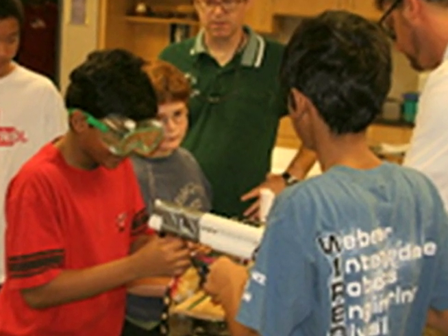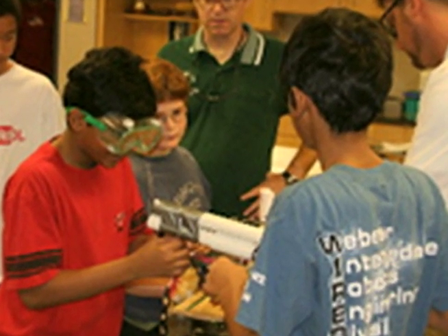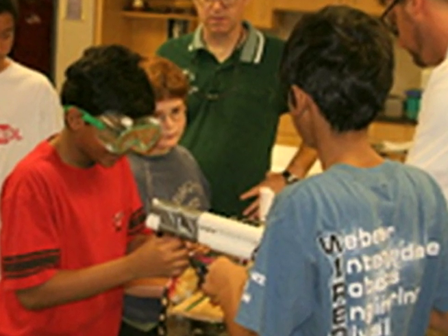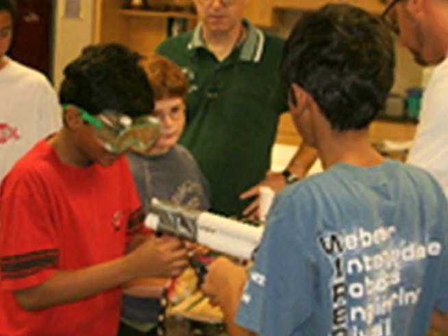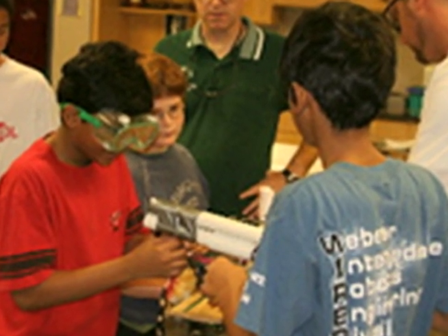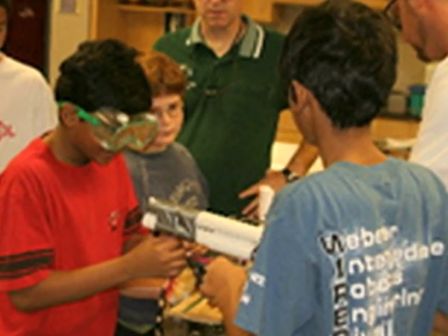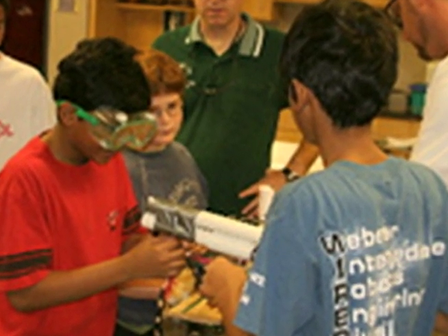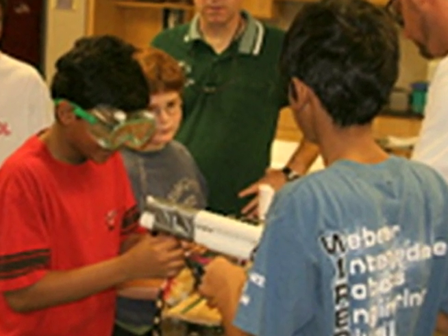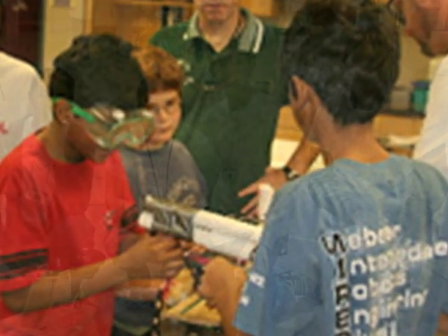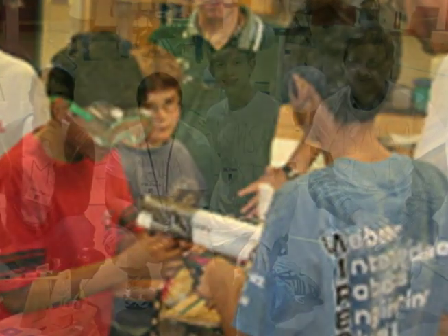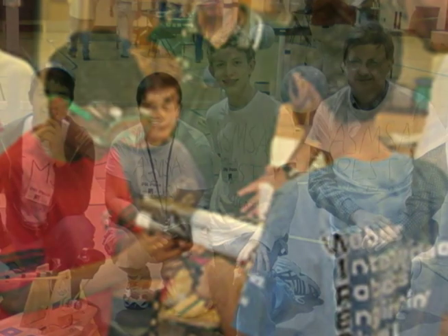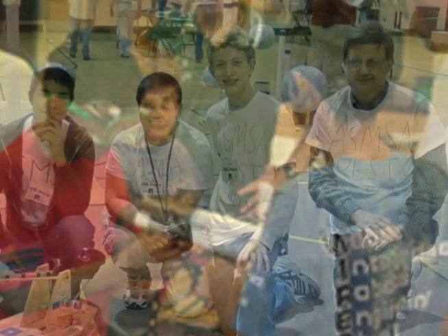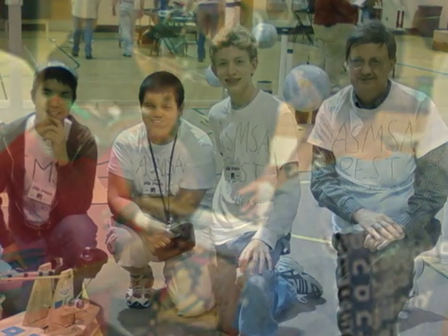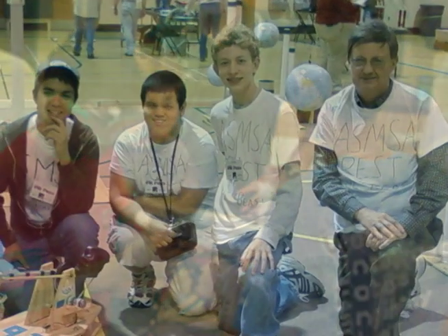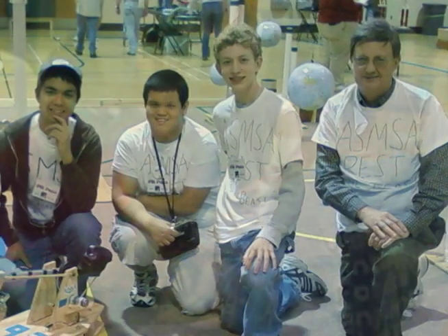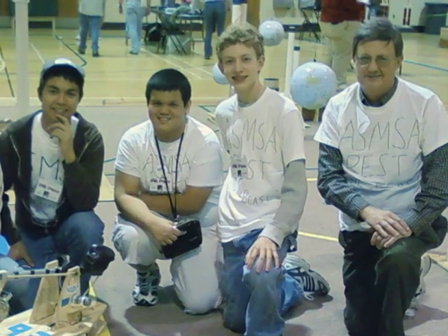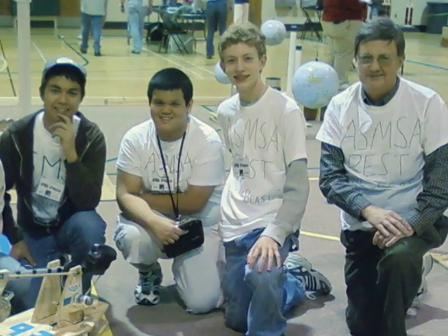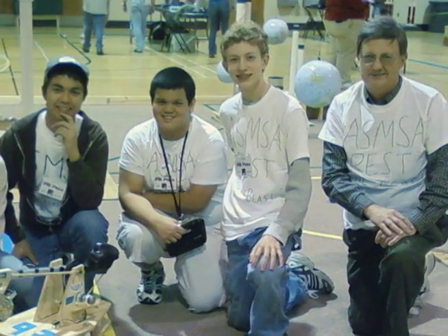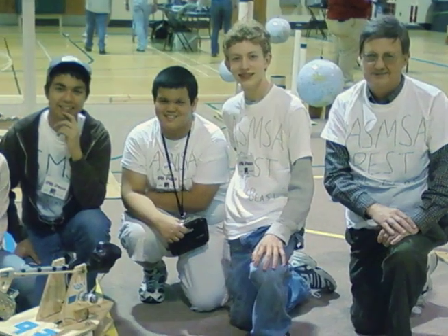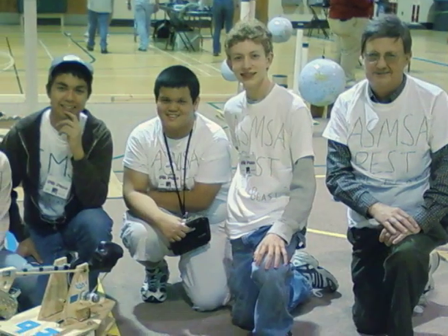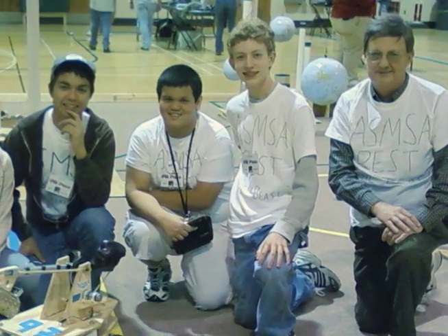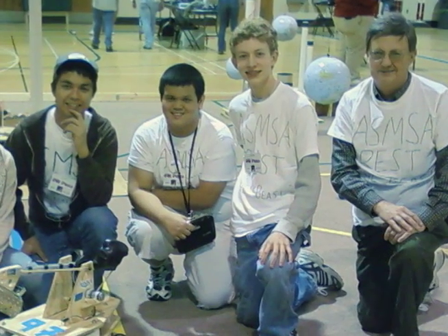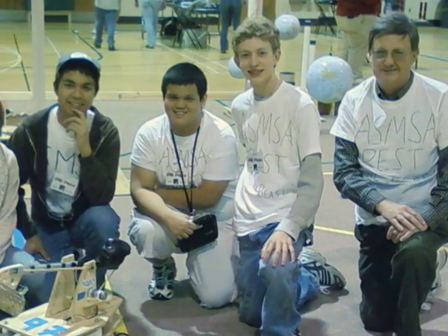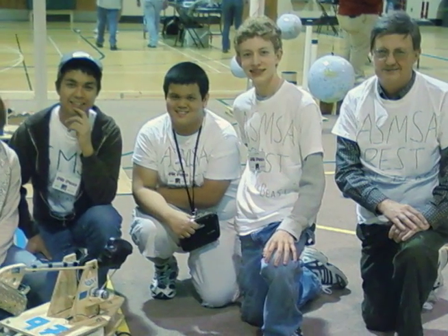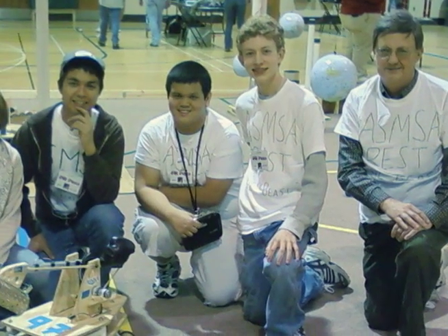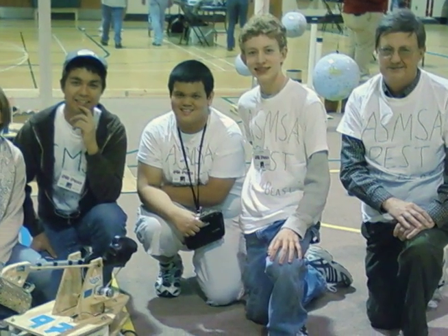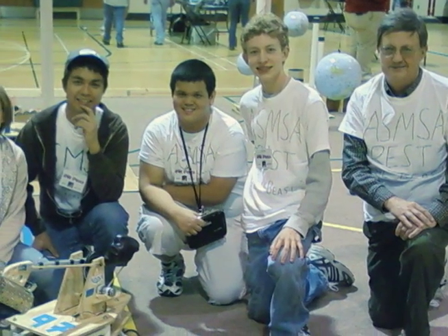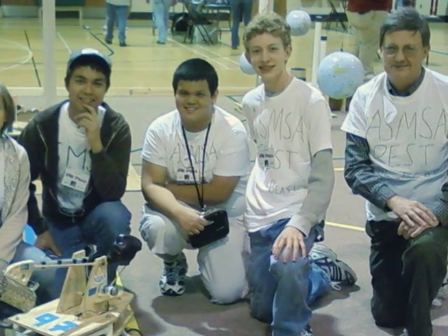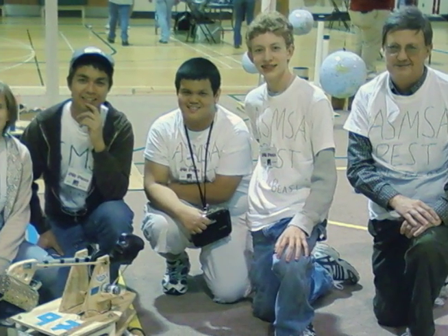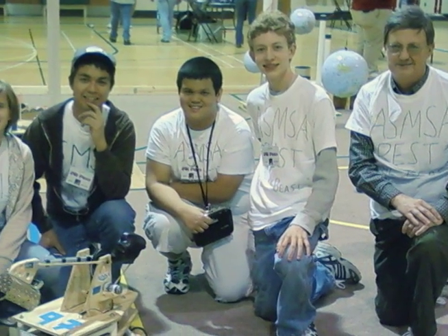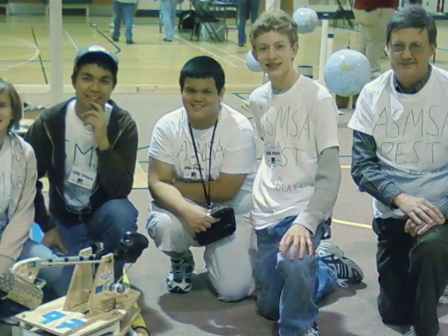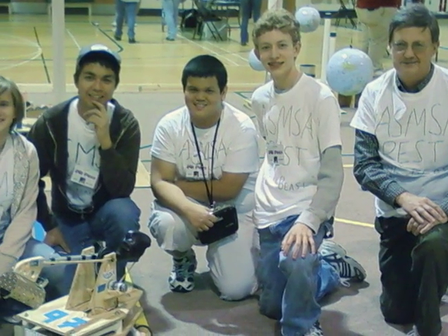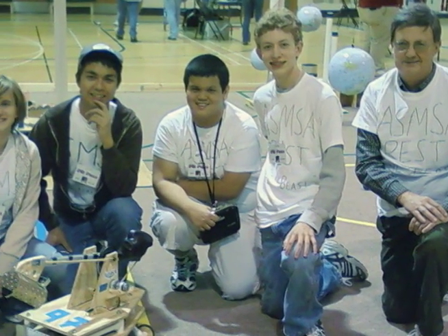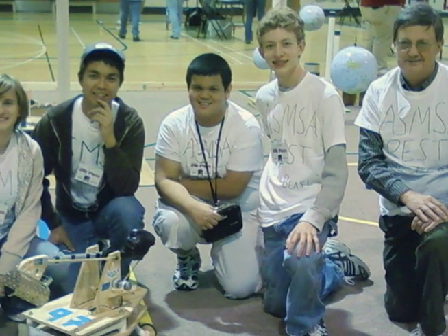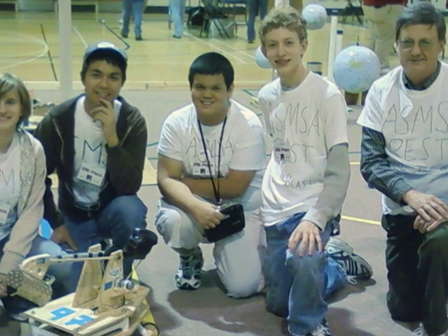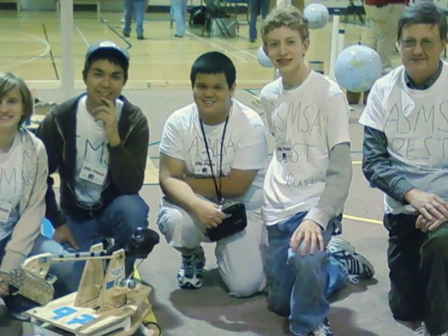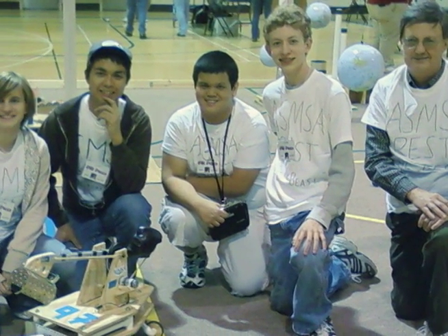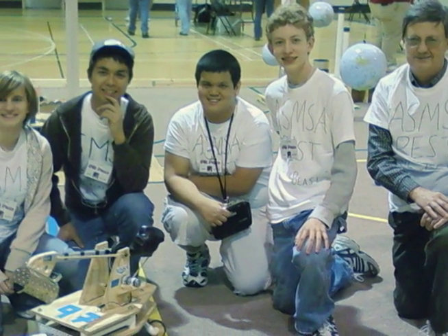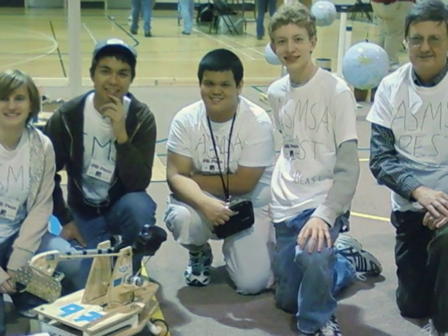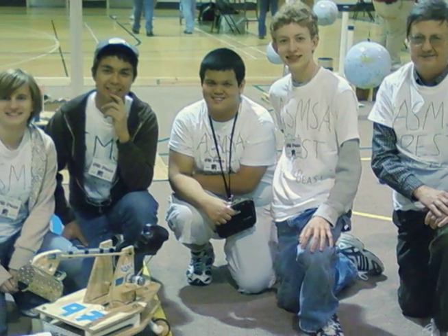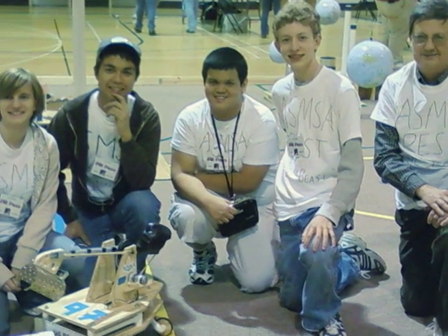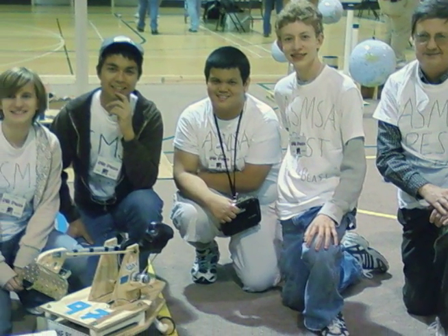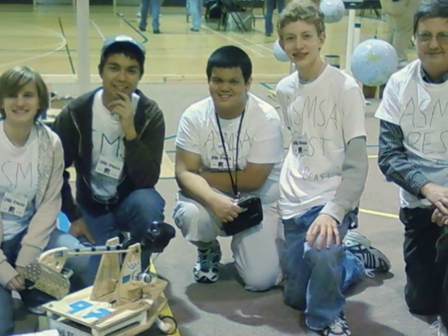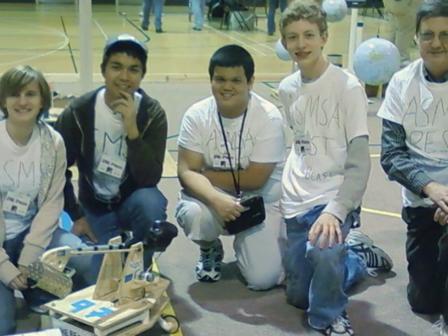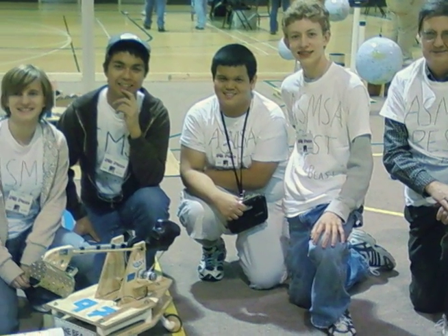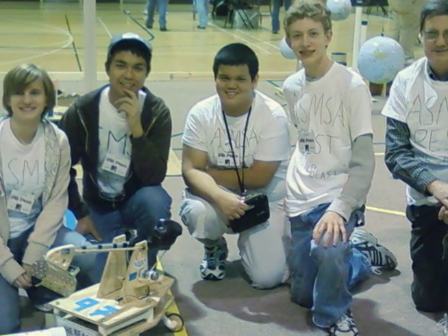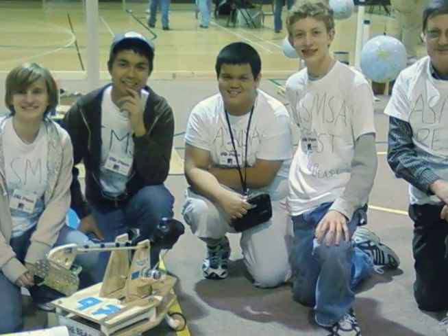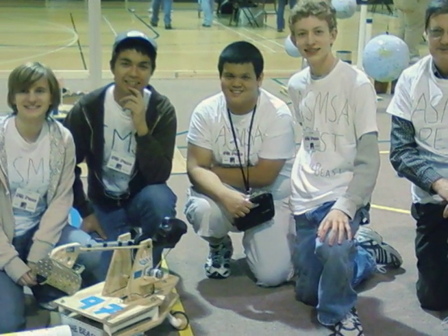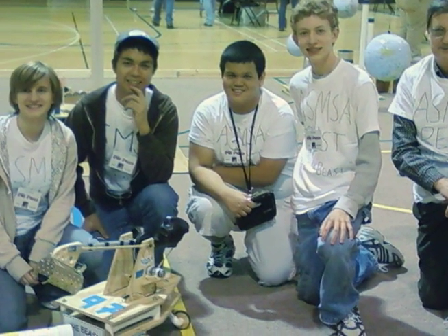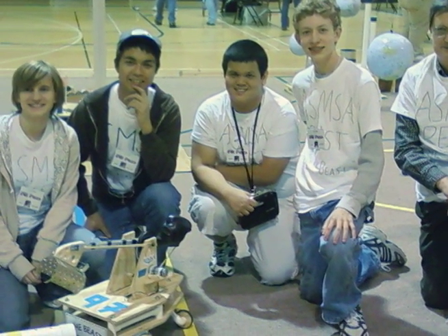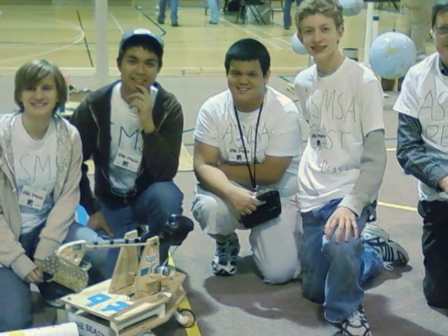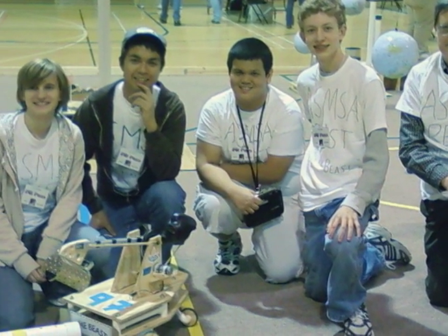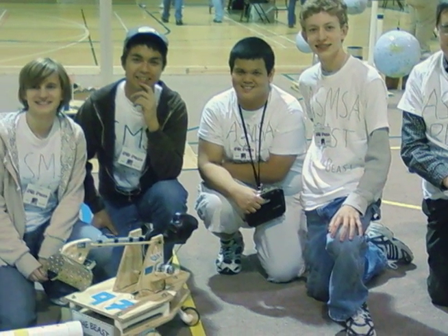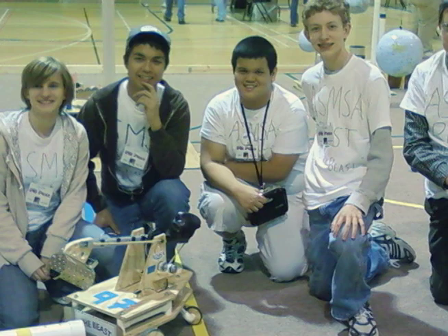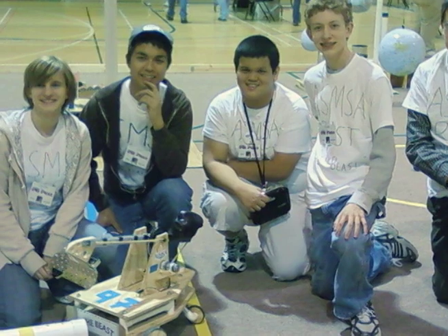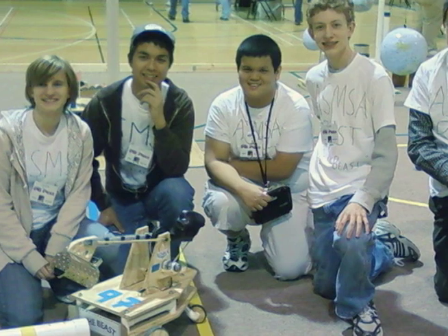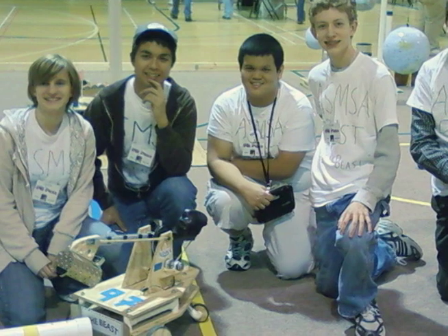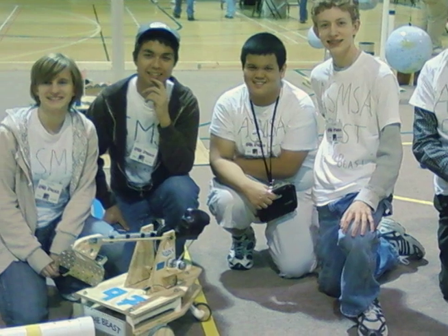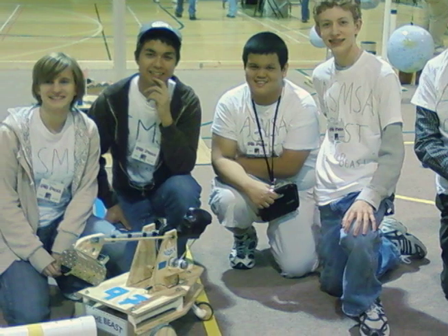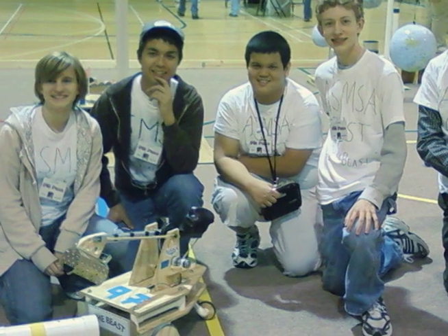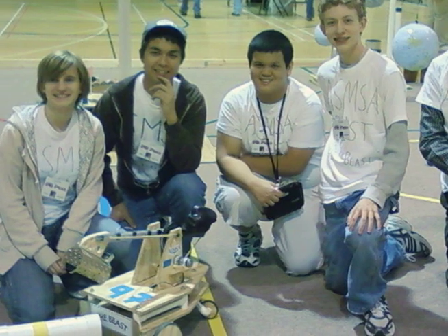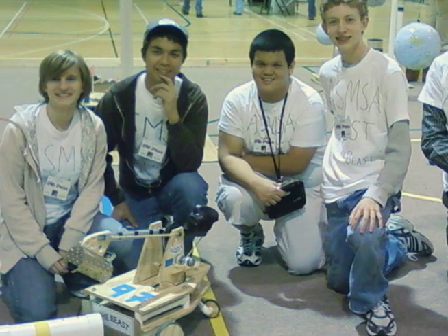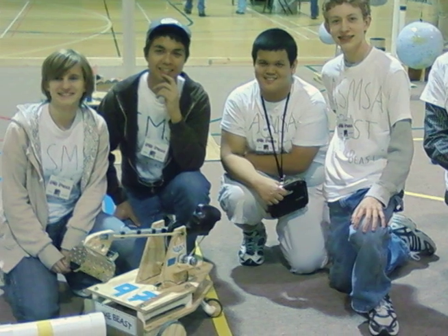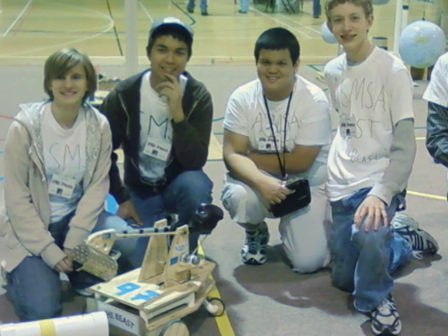In 2009, the Arkansas School for Mathematics, Sciences, and the Arts built their own robot with the intention of becoming the BEST.